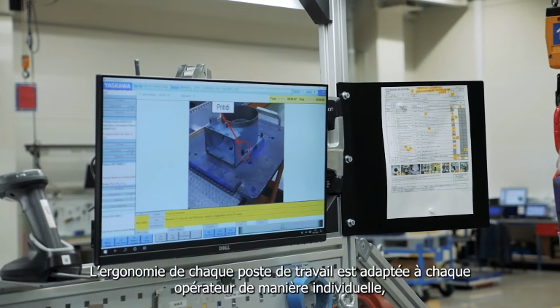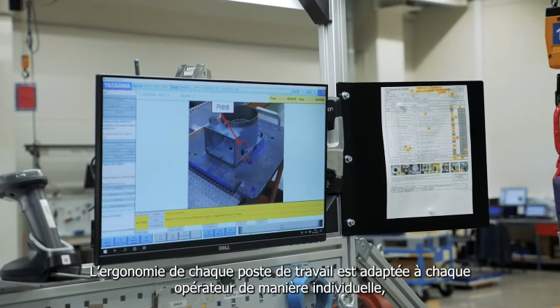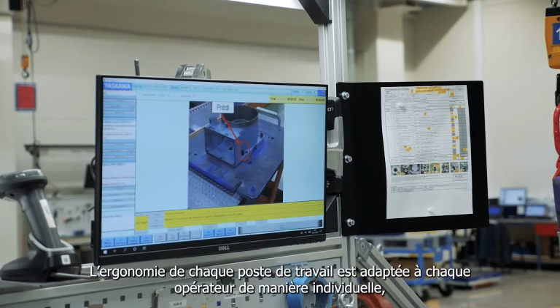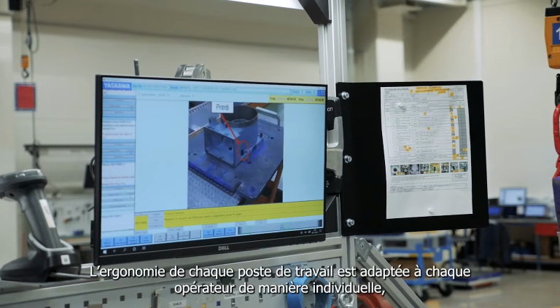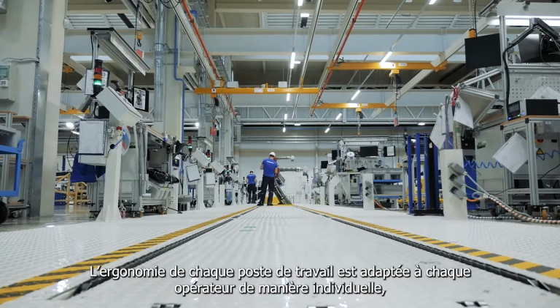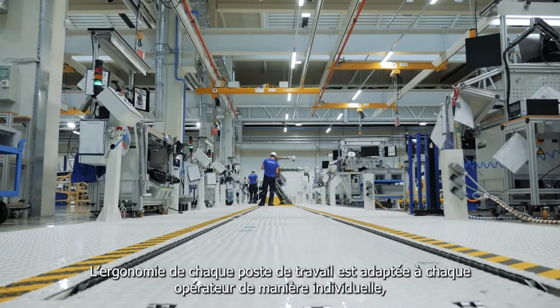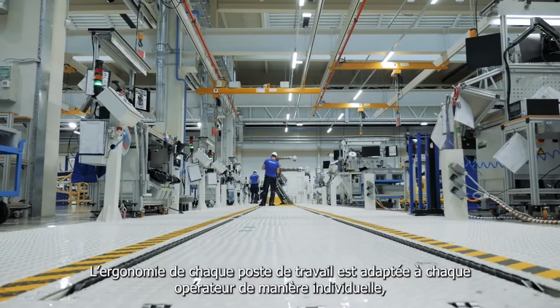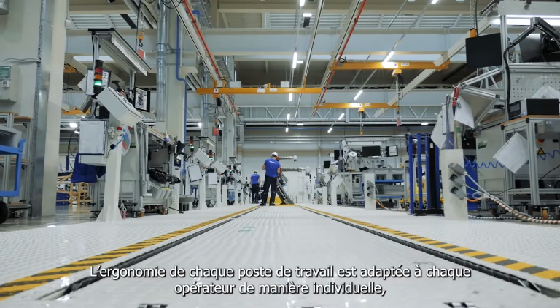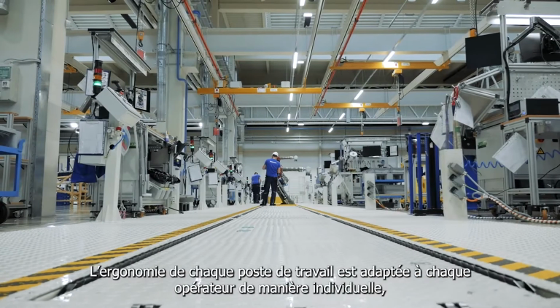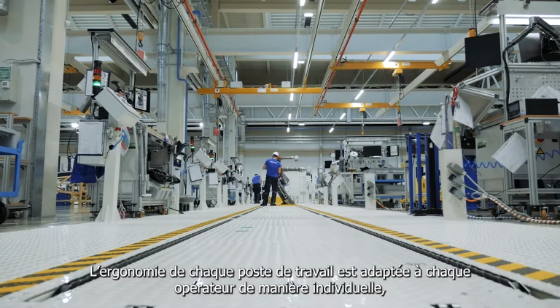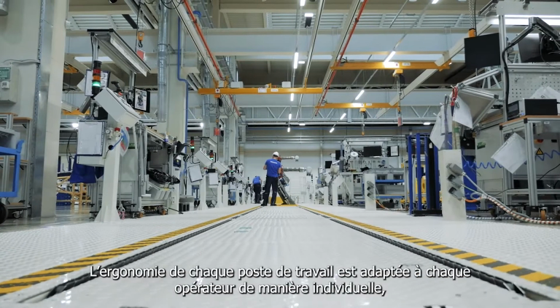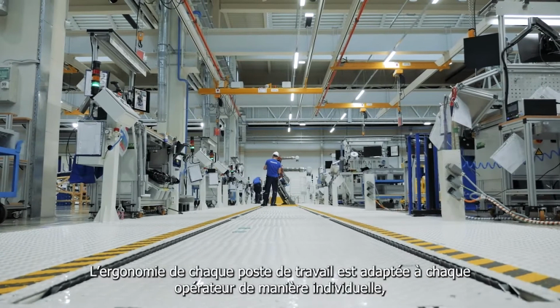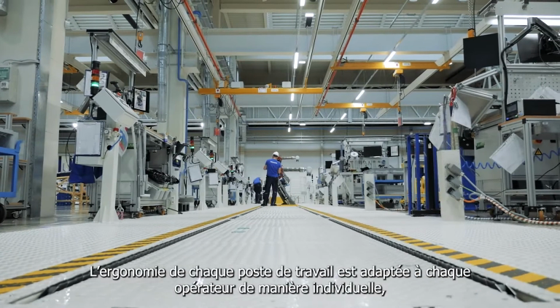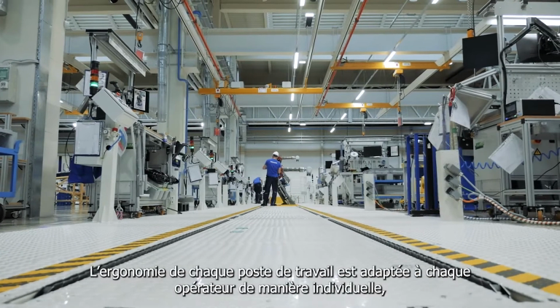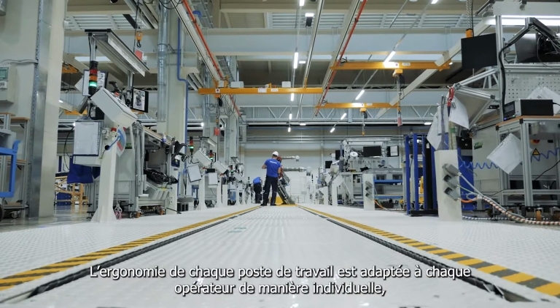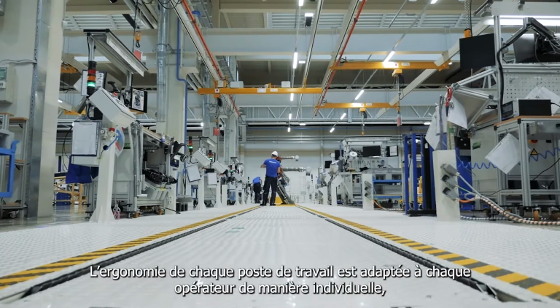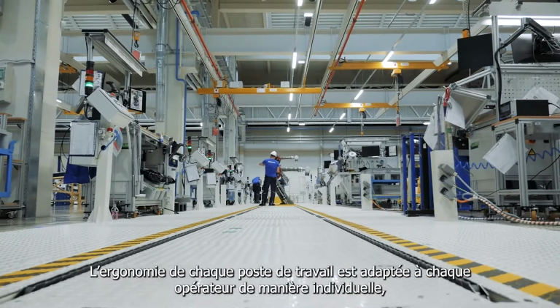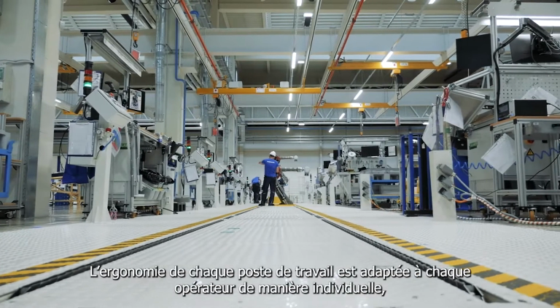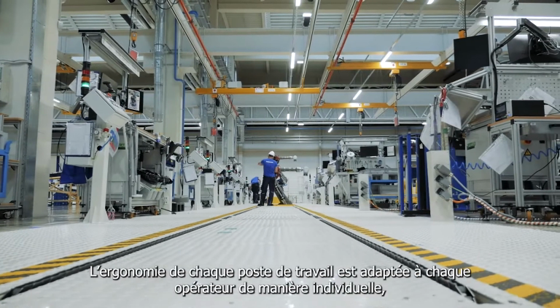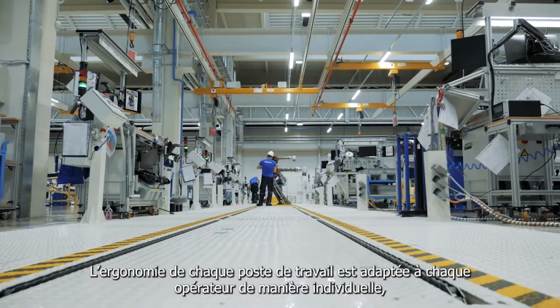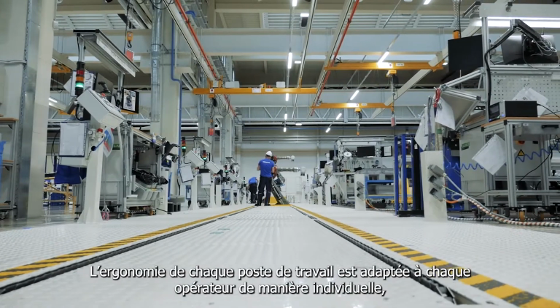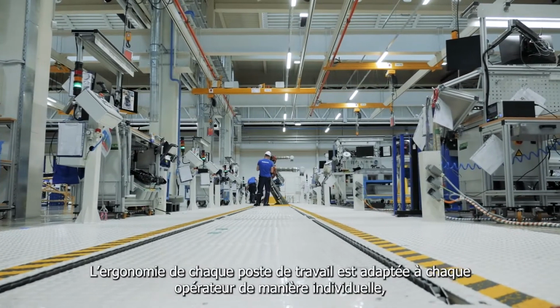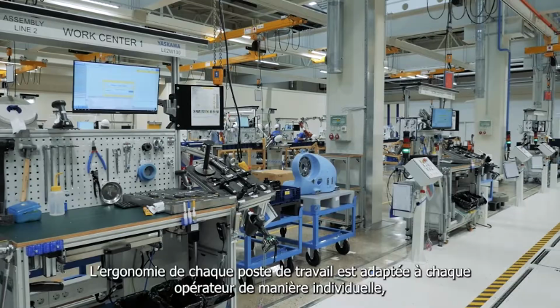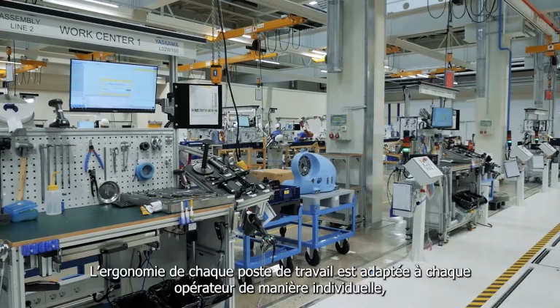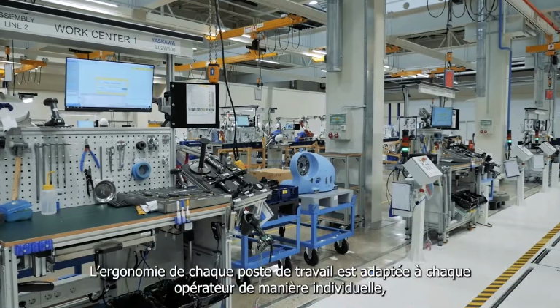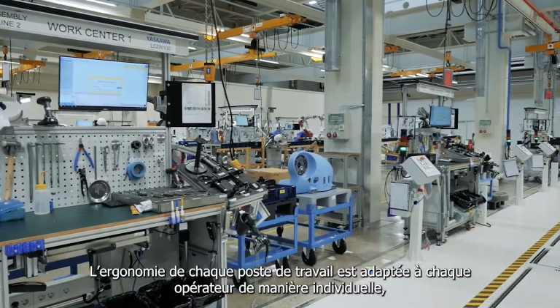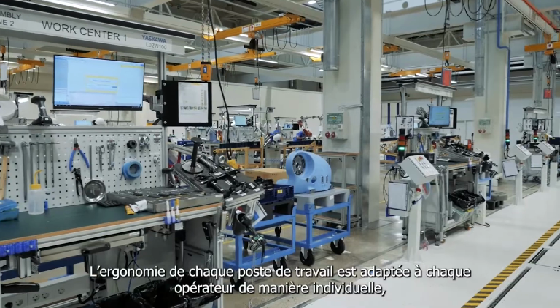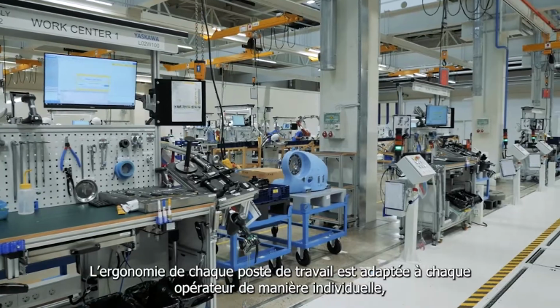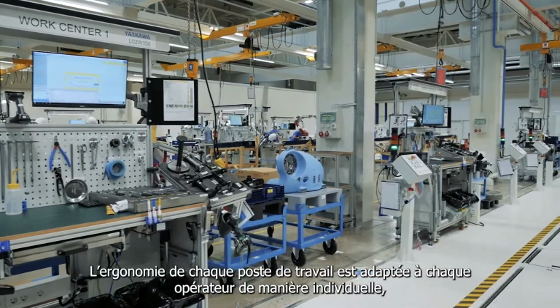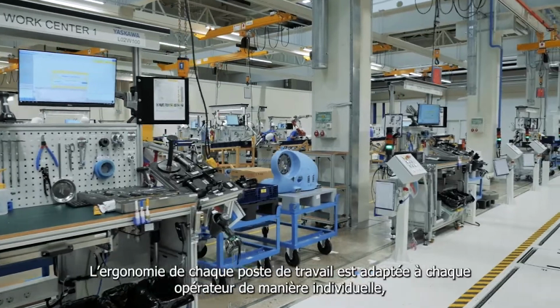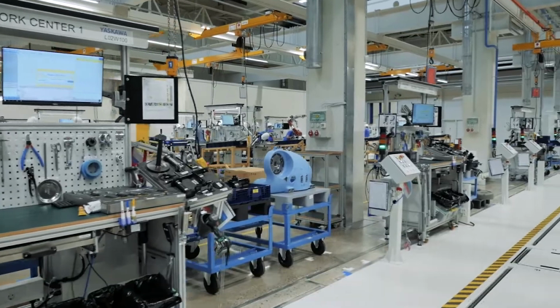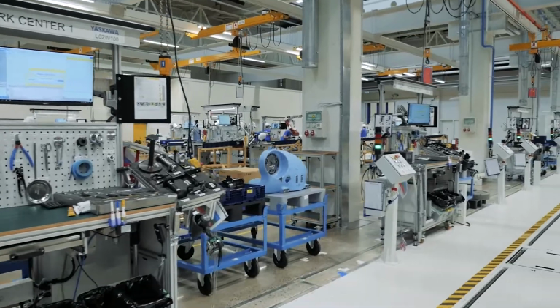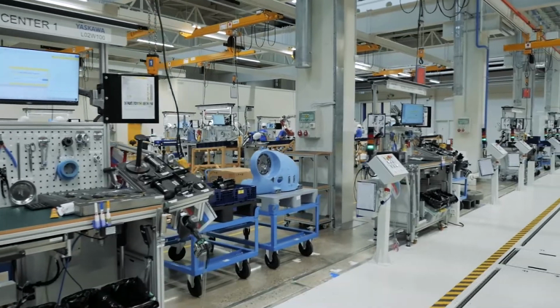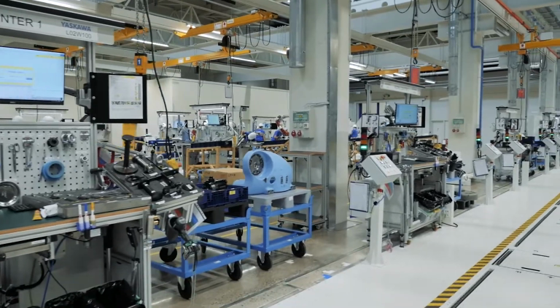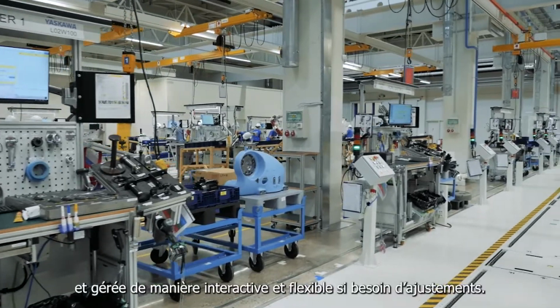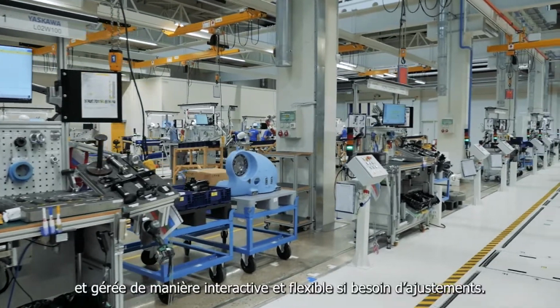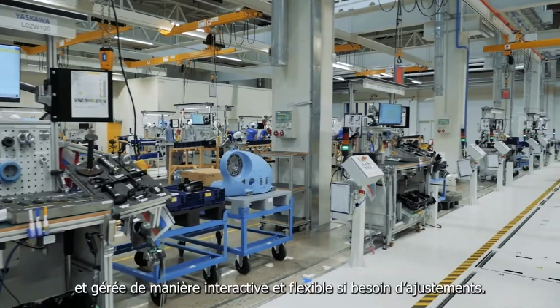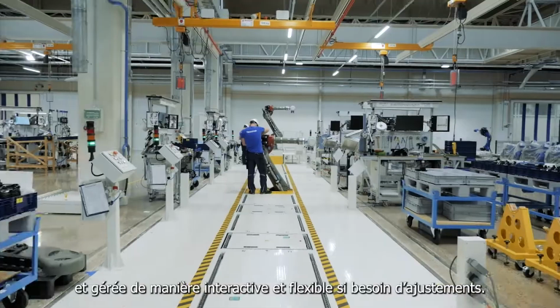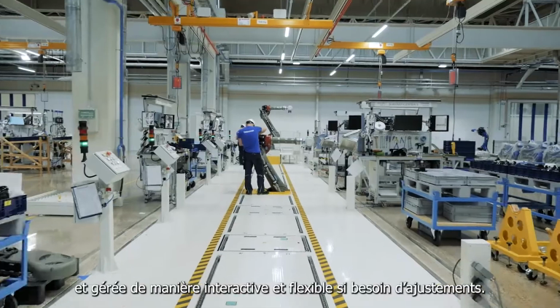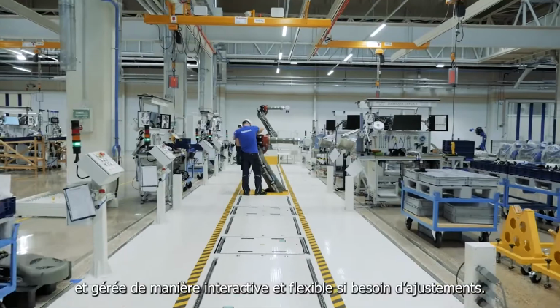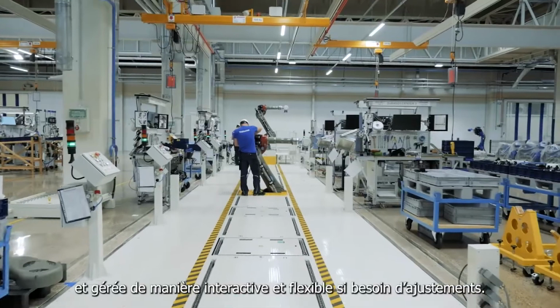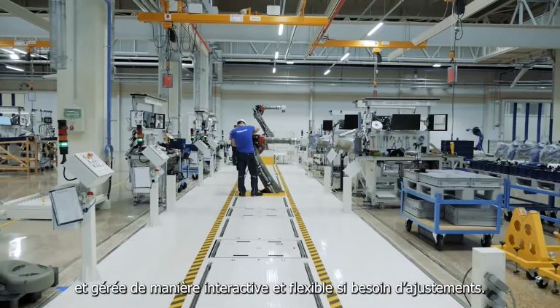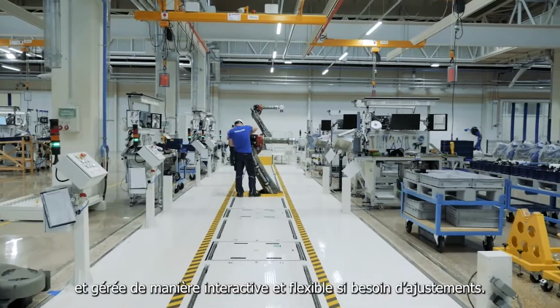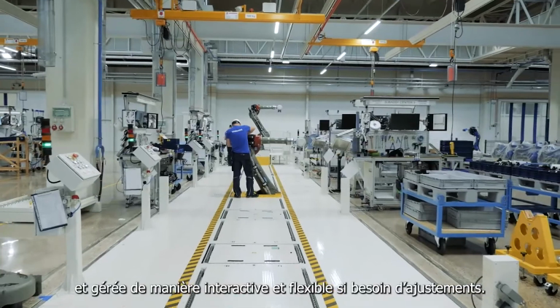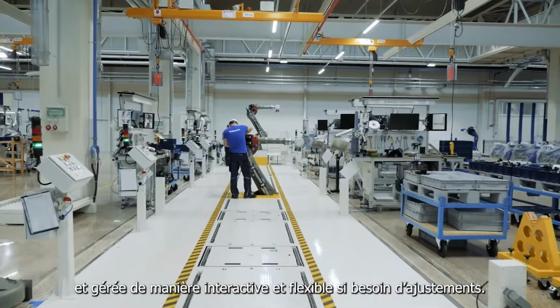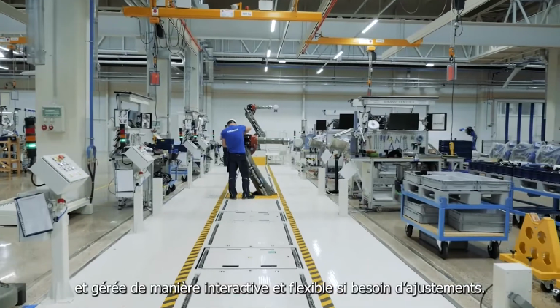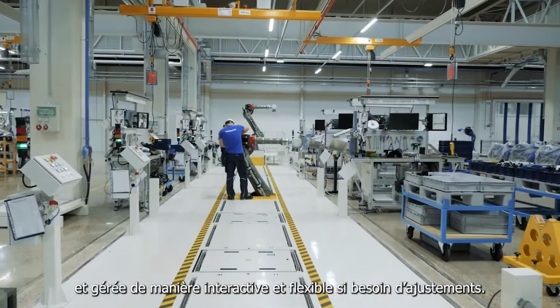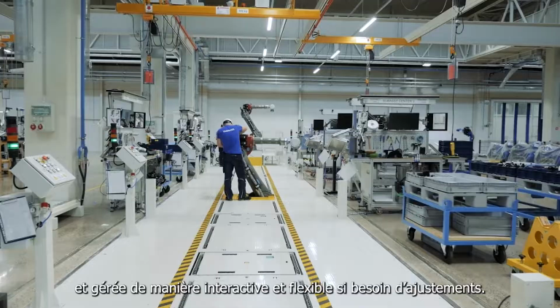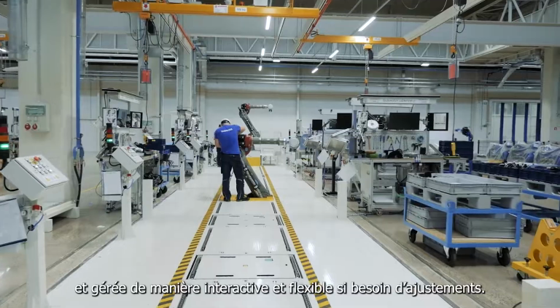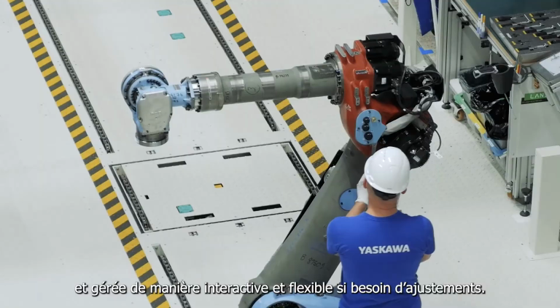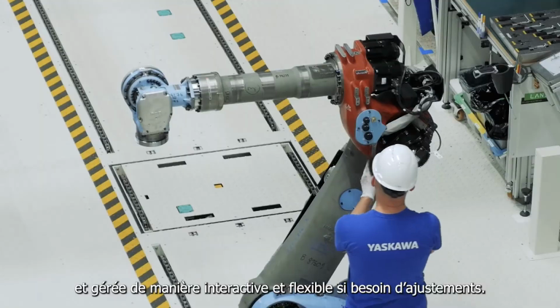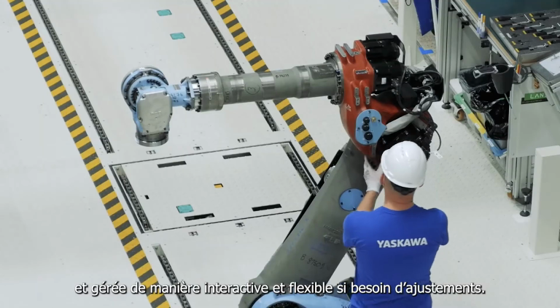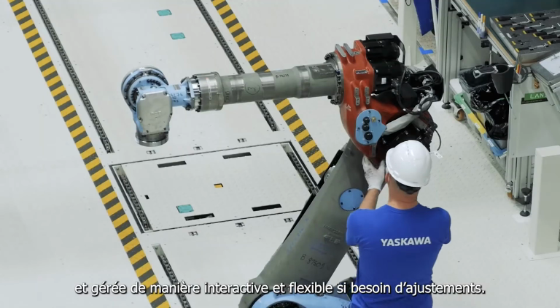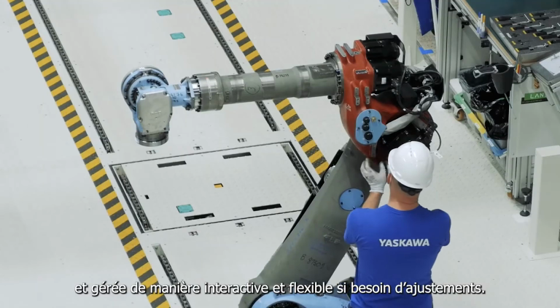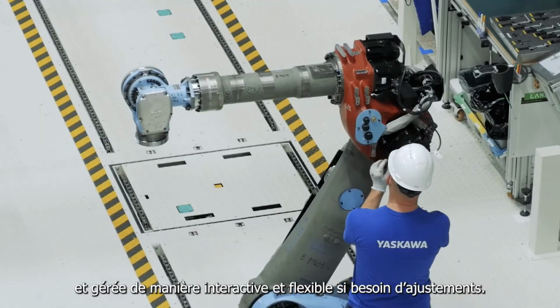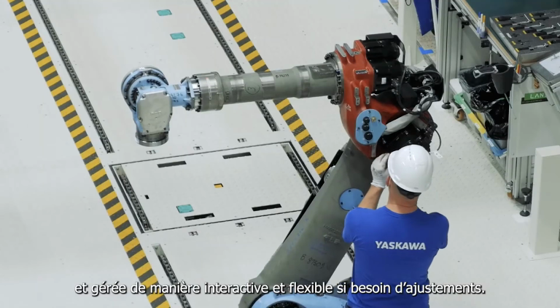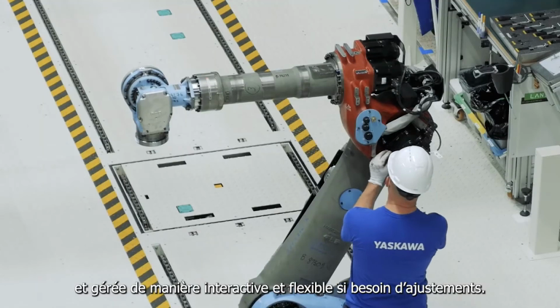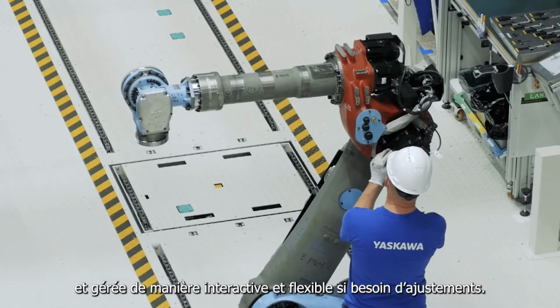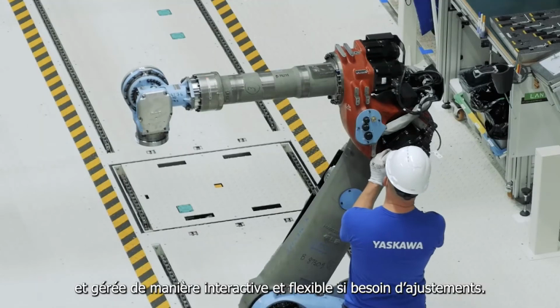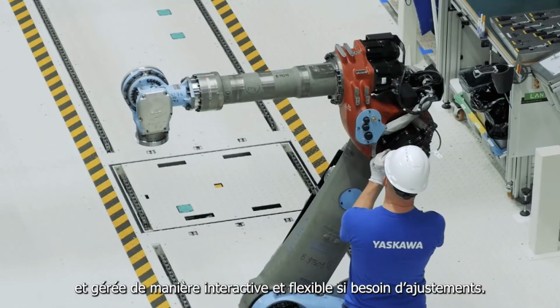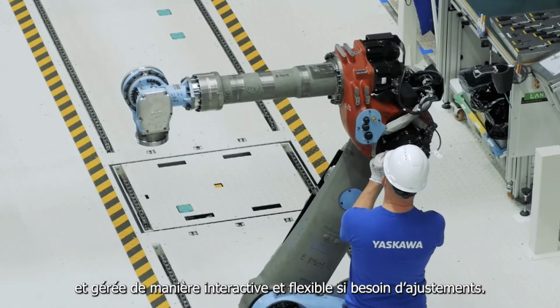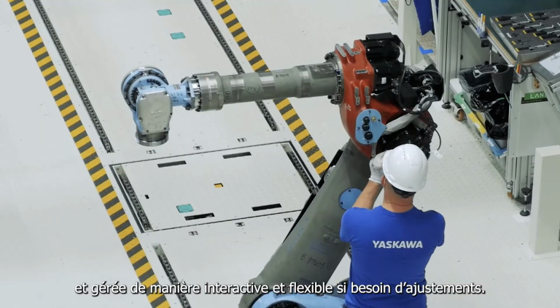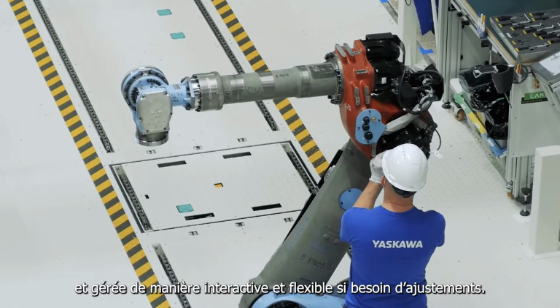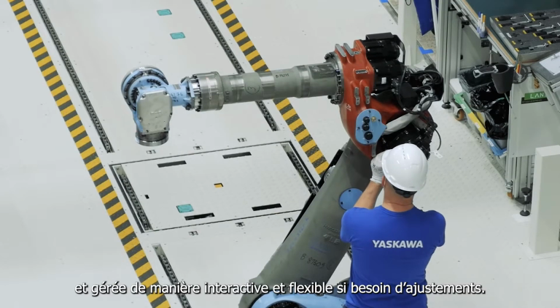Every workplace is ergonomically adjustable to each worker, interactively guided, but also flexible for modifications.